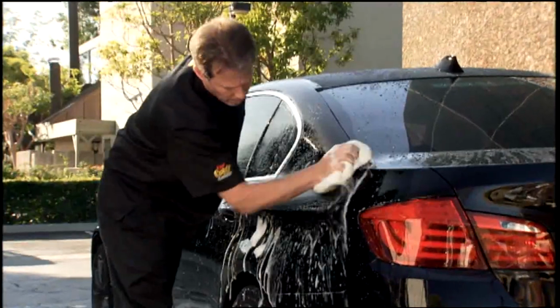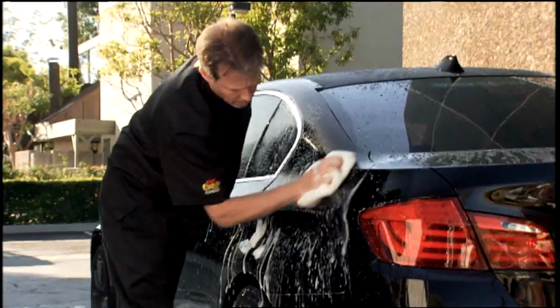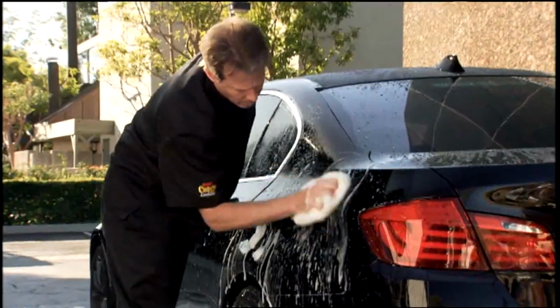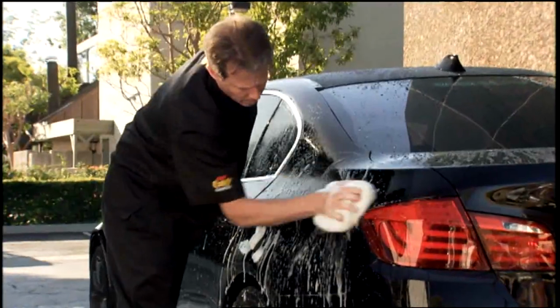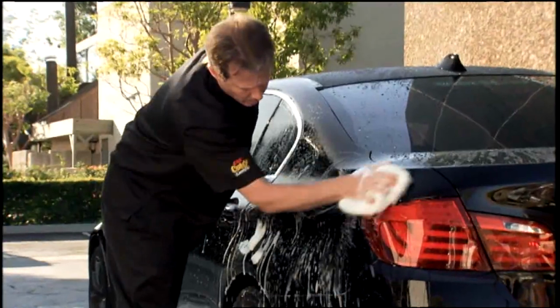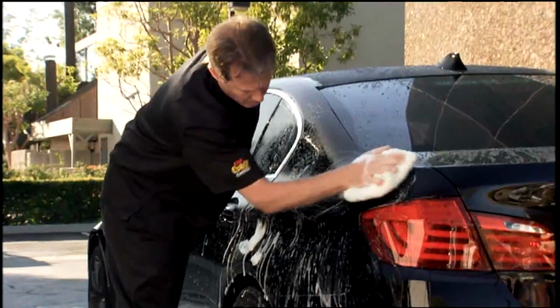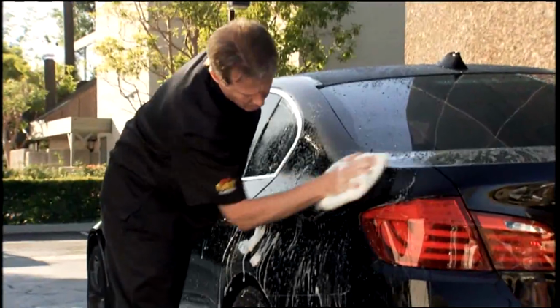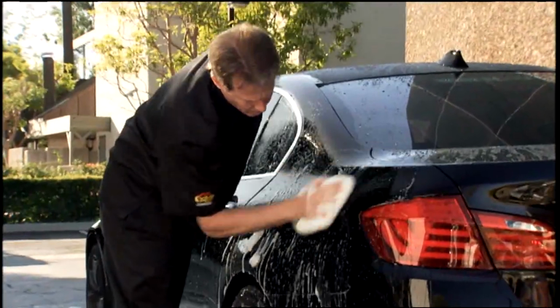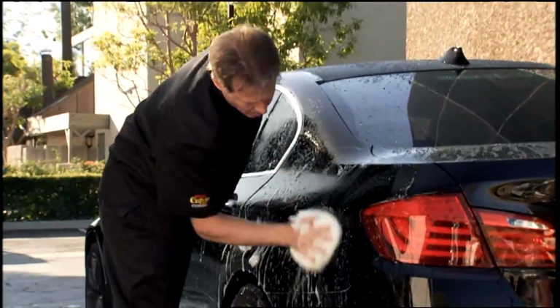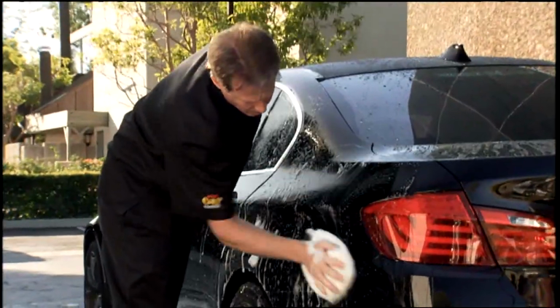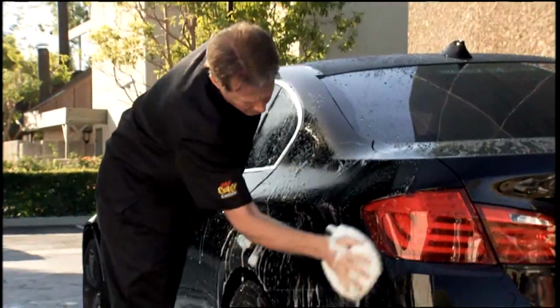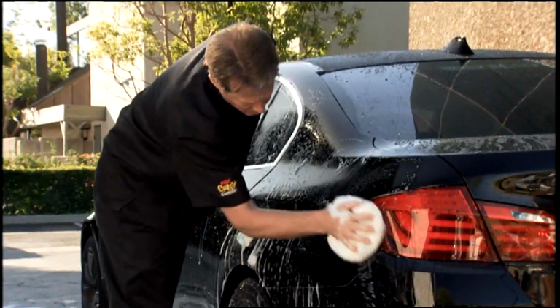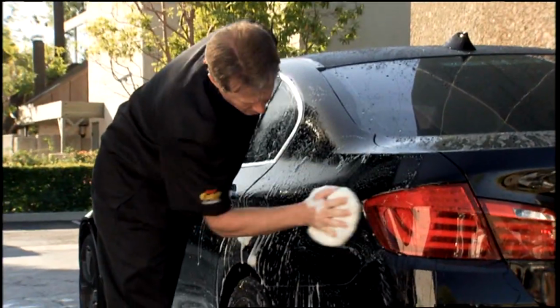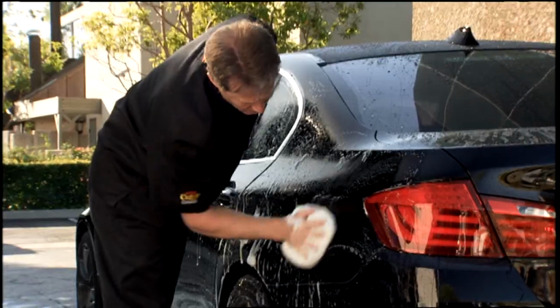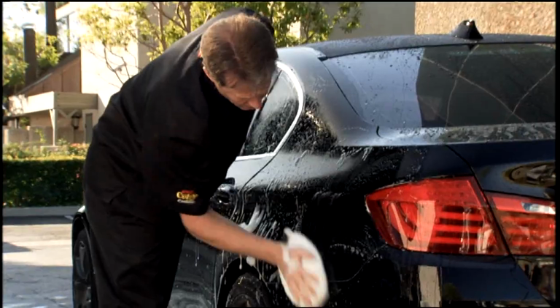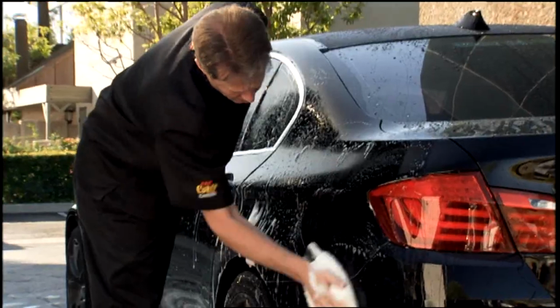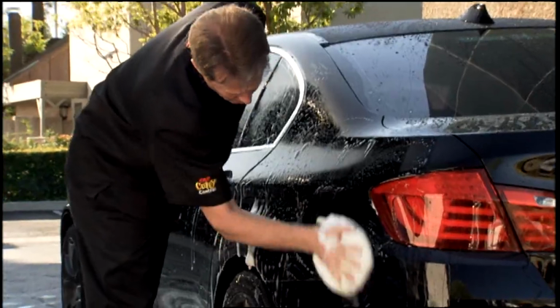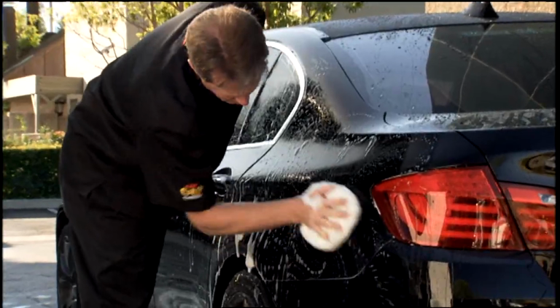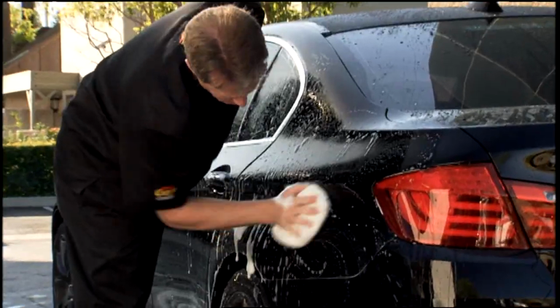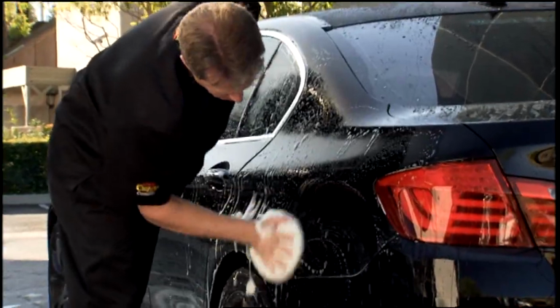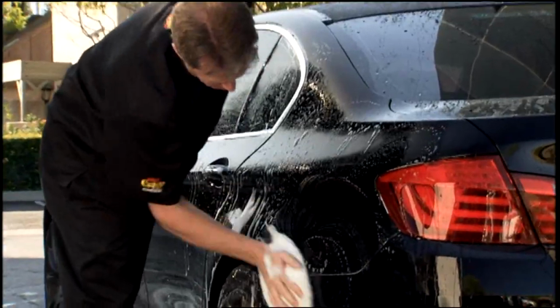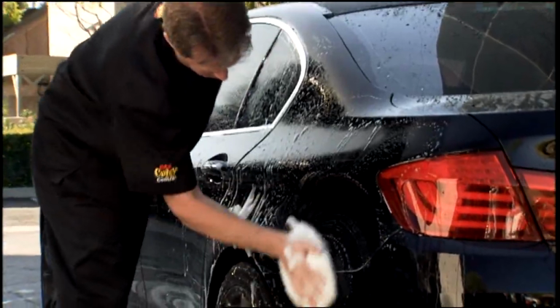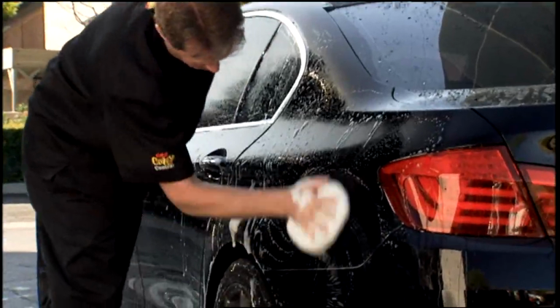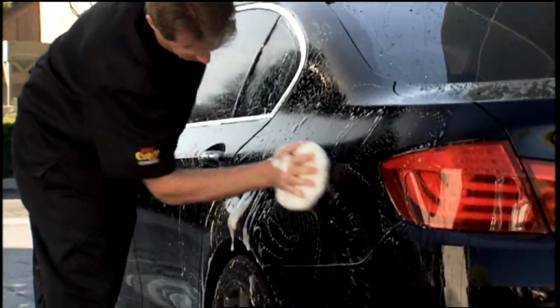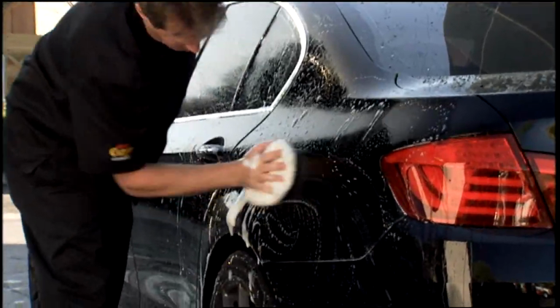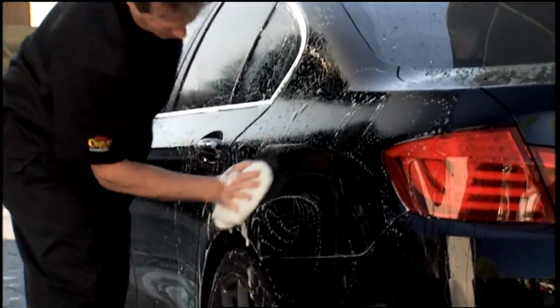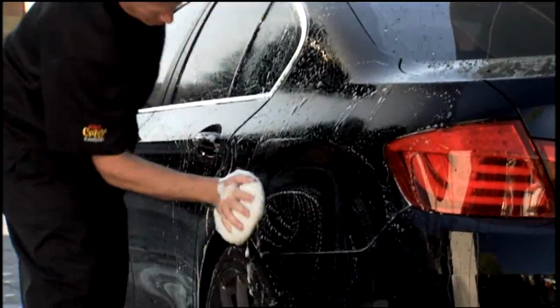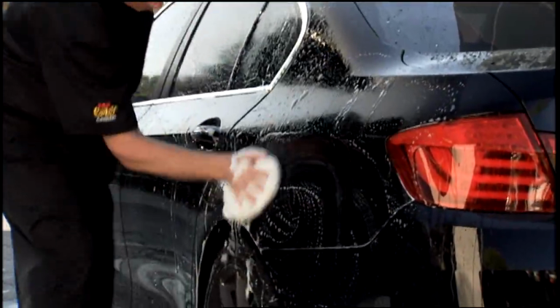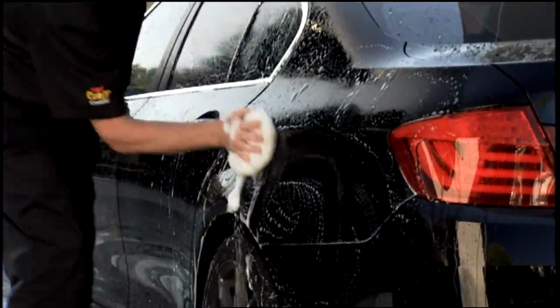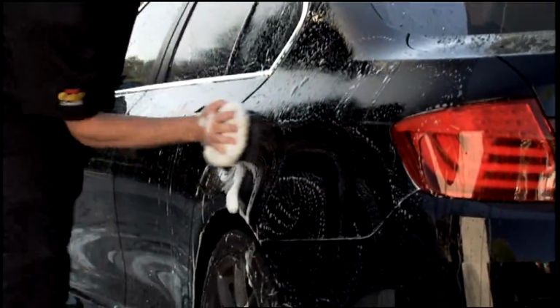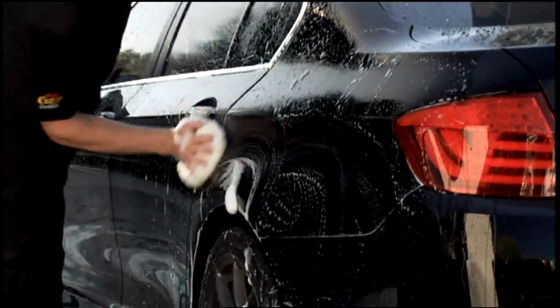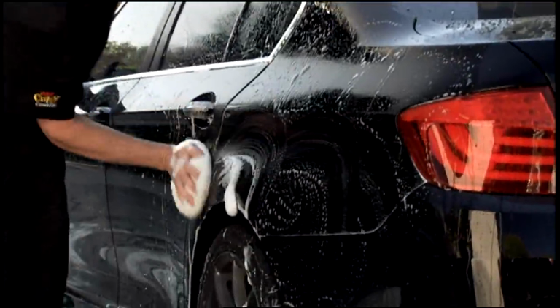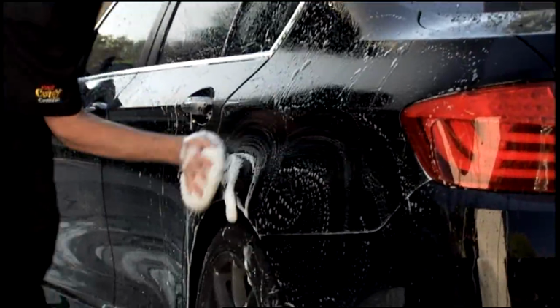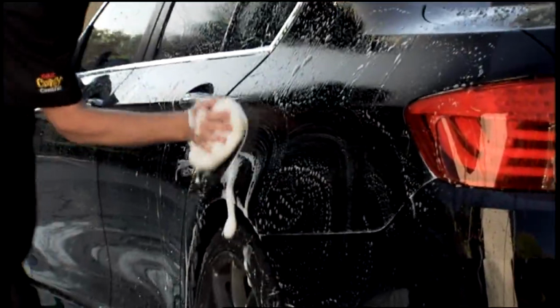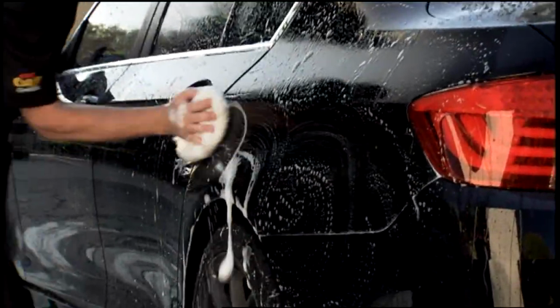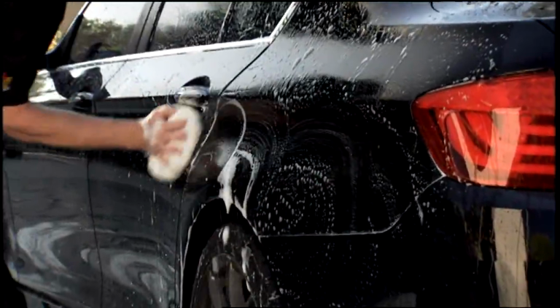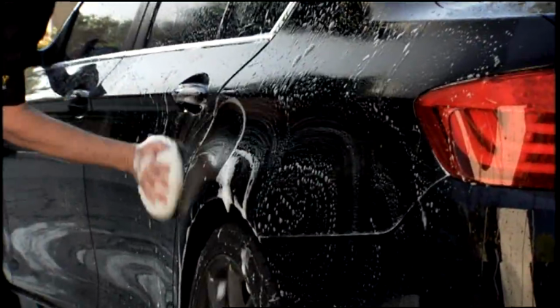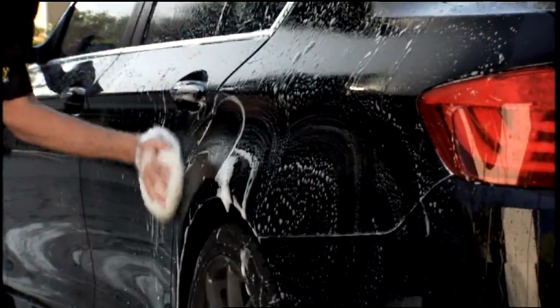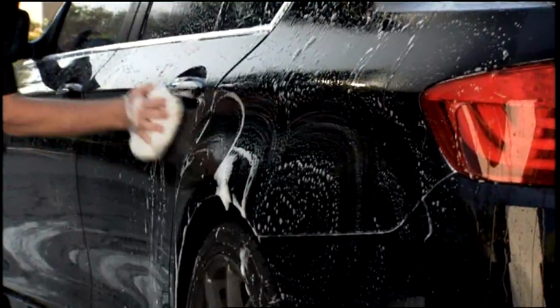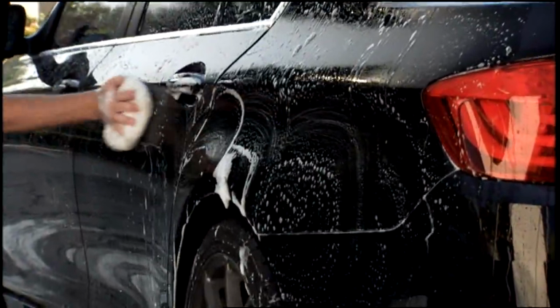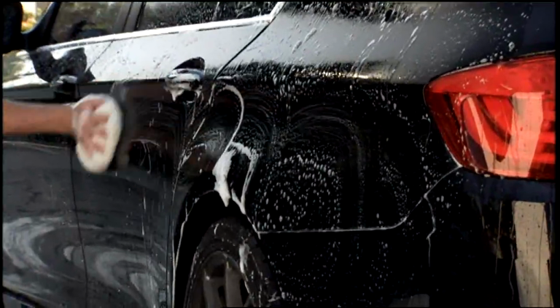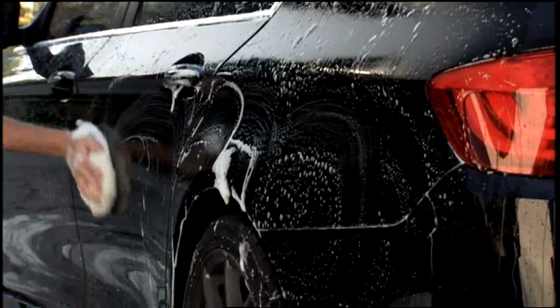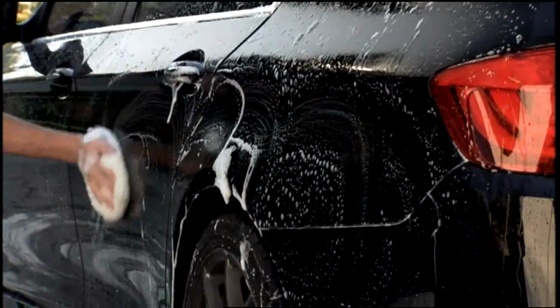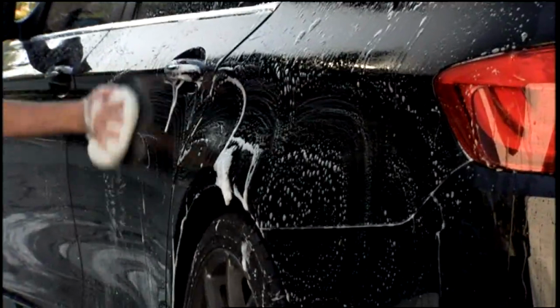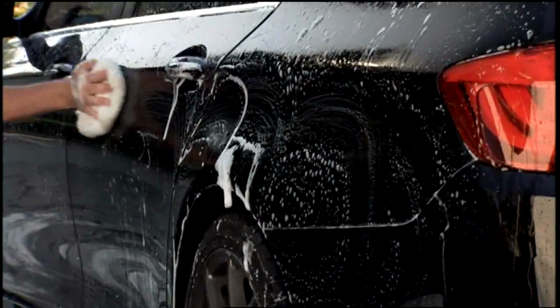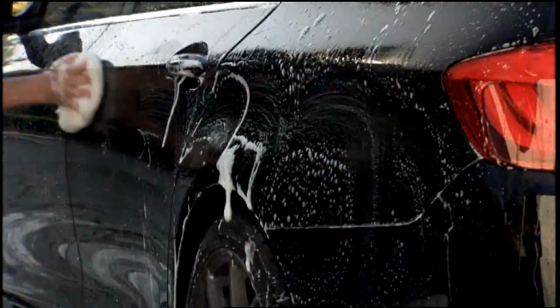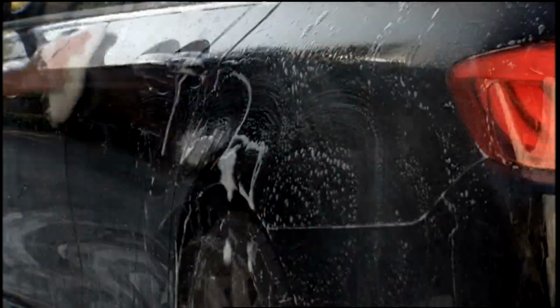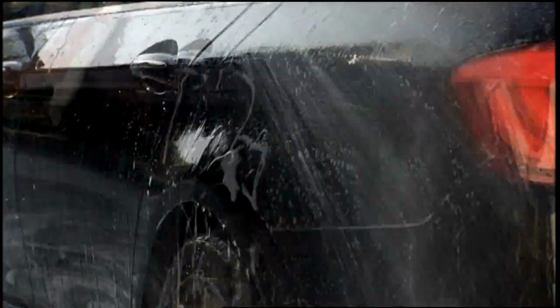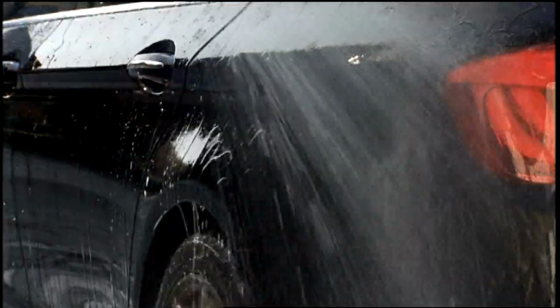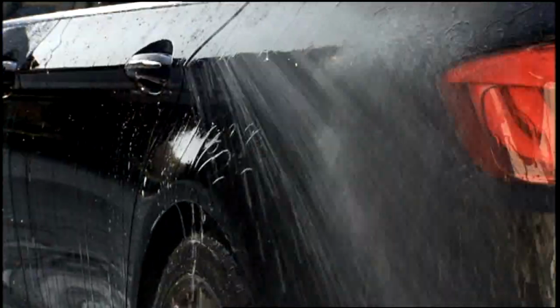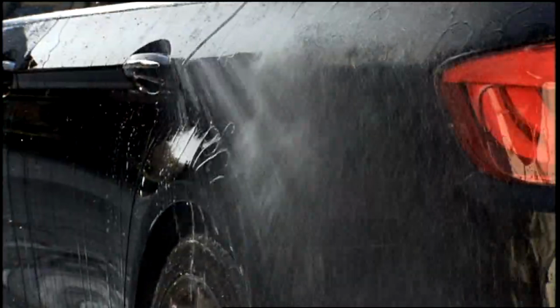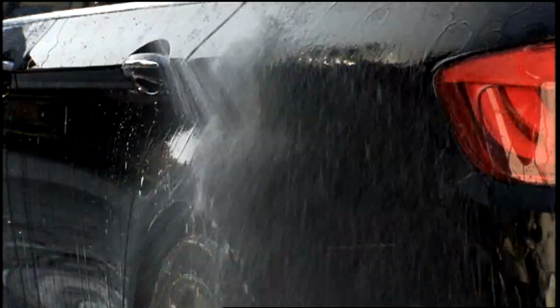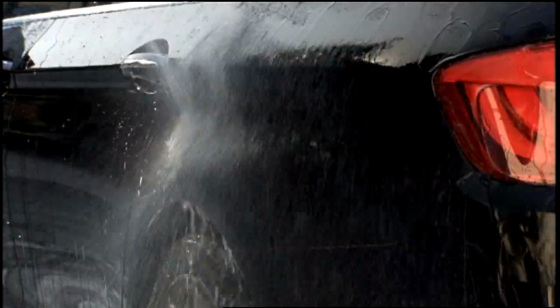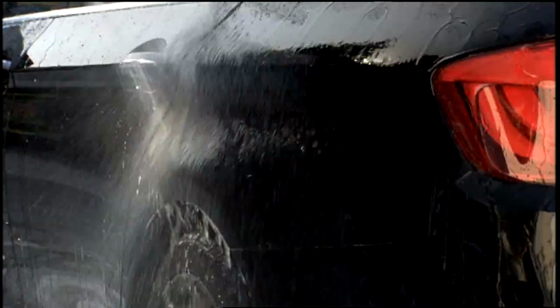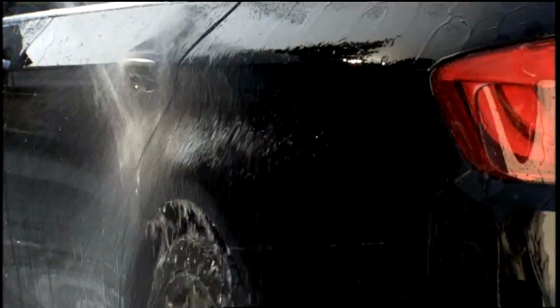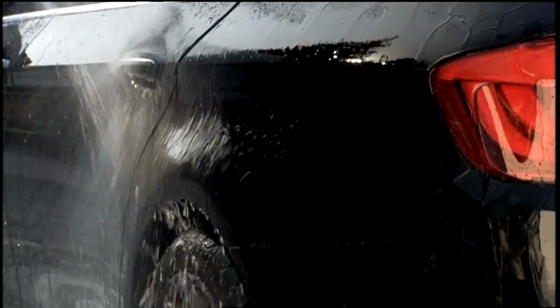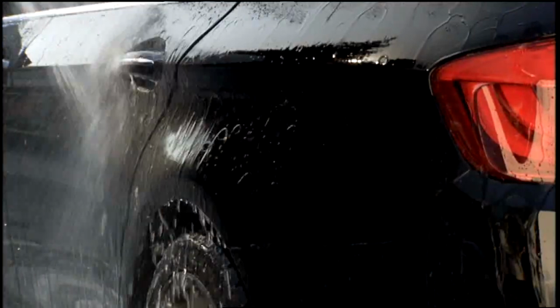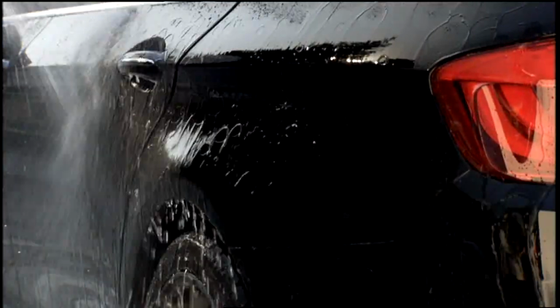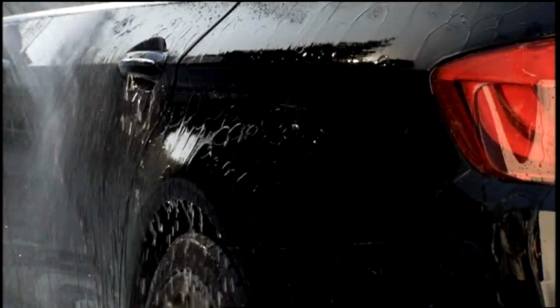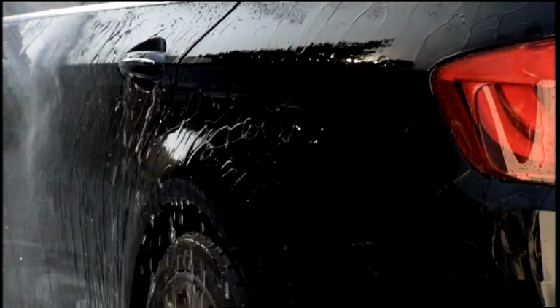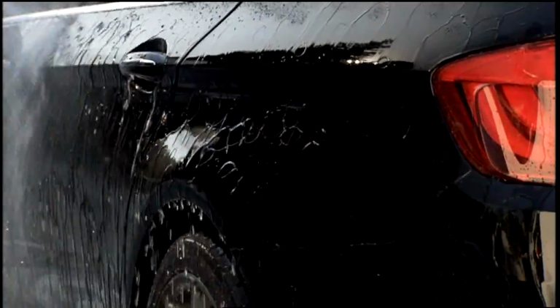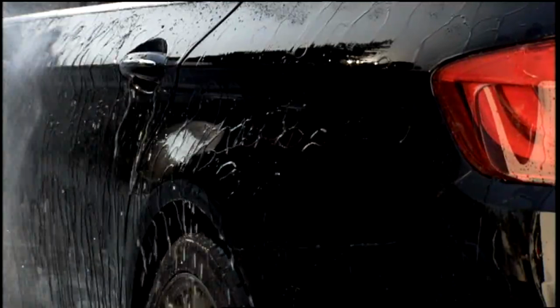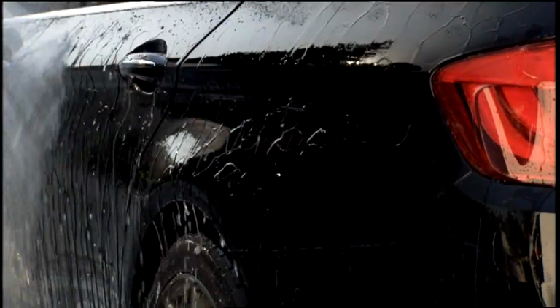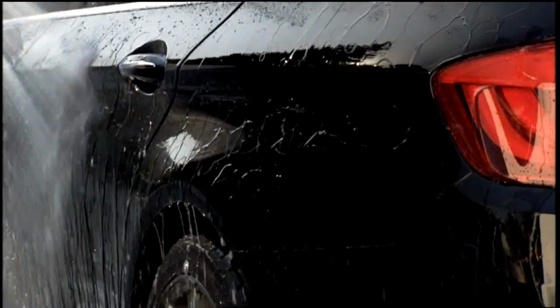Before waxing, remember to wash and dry your vehicle thoroughly and make sure it's free from any defects or bonnet contaminants.